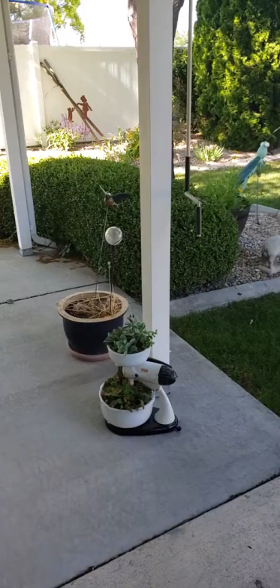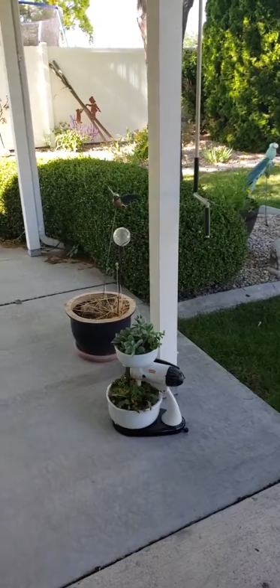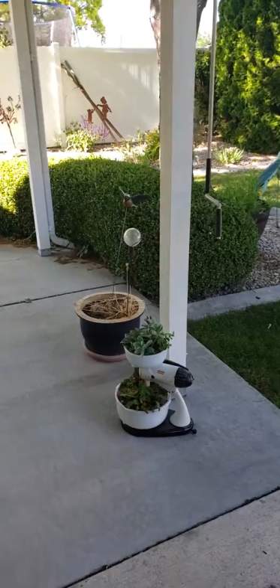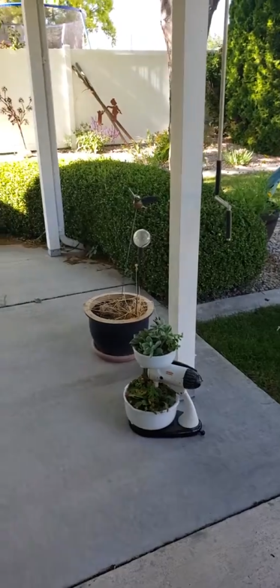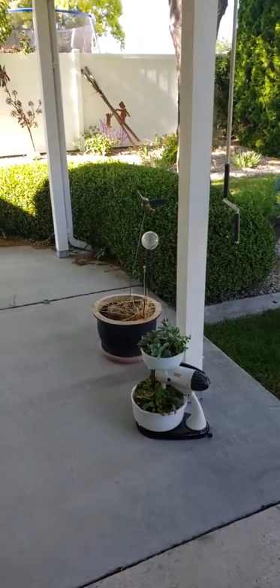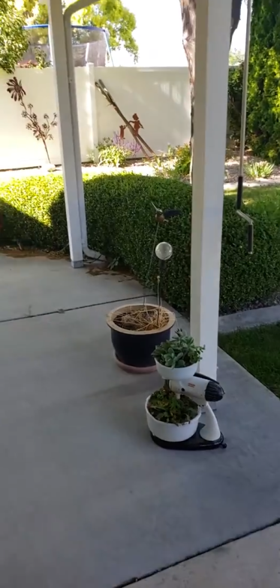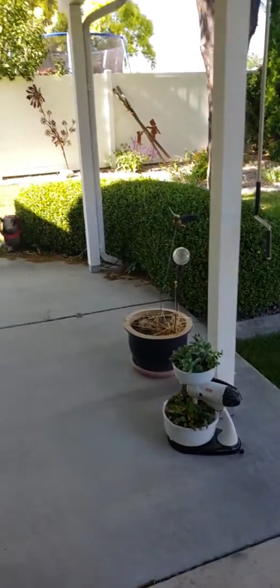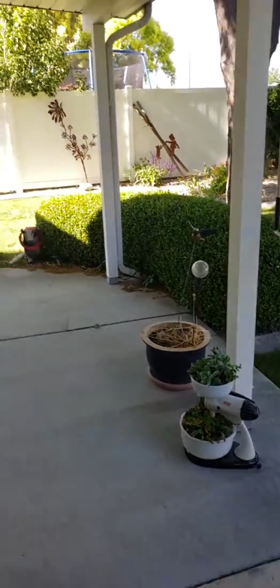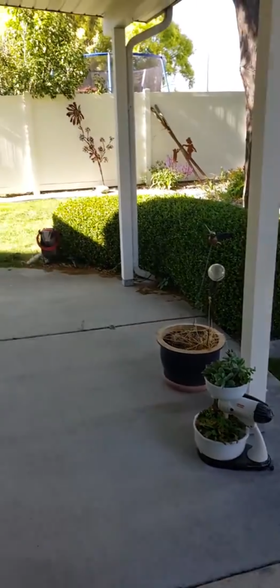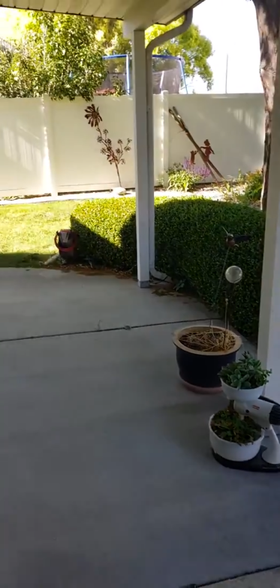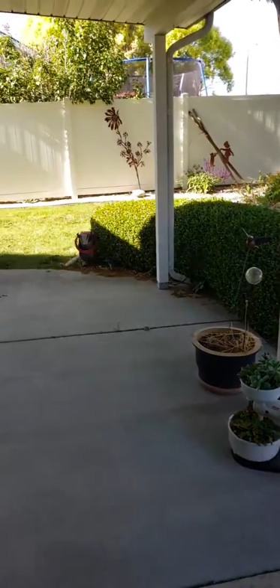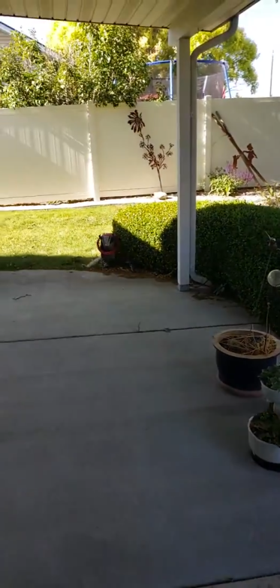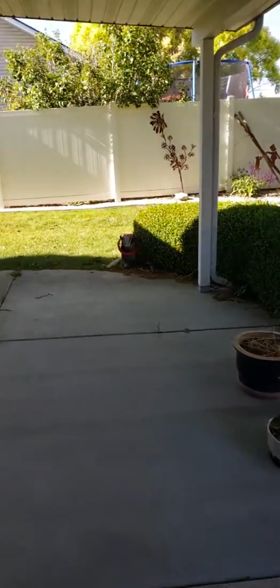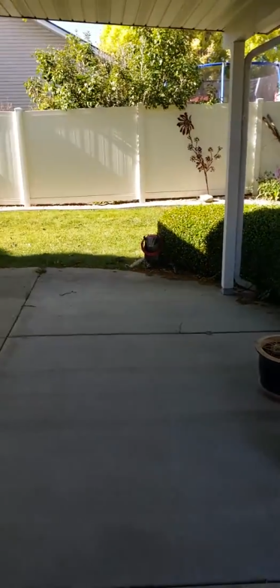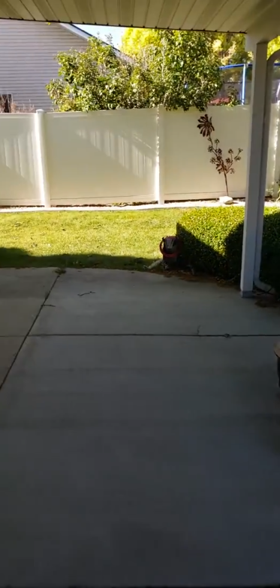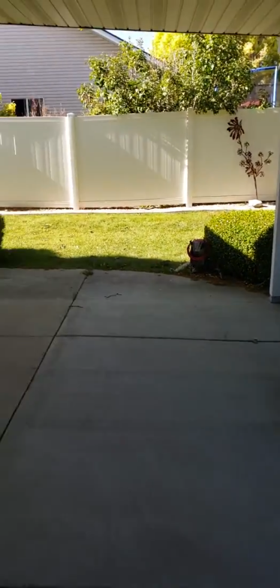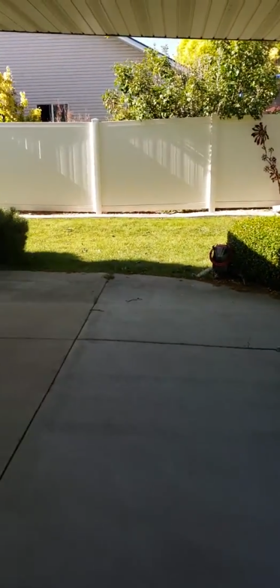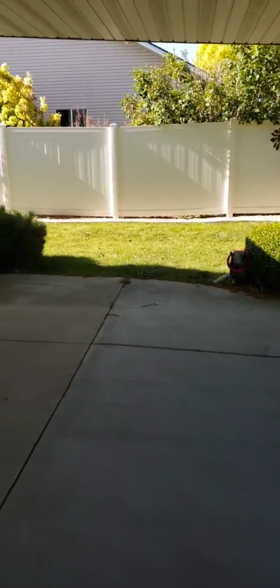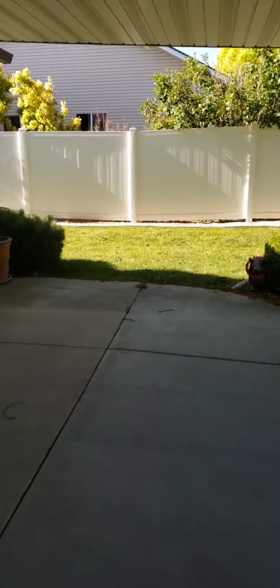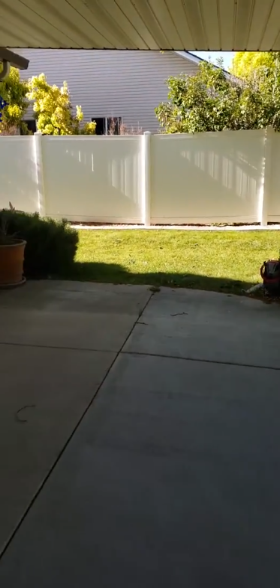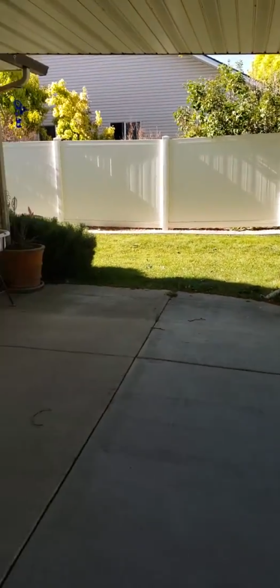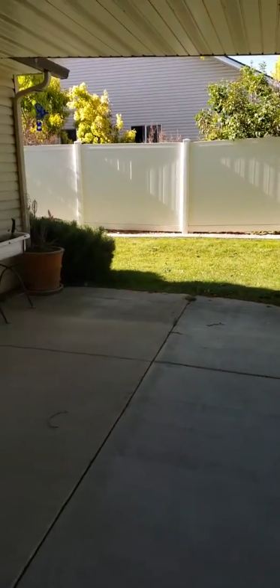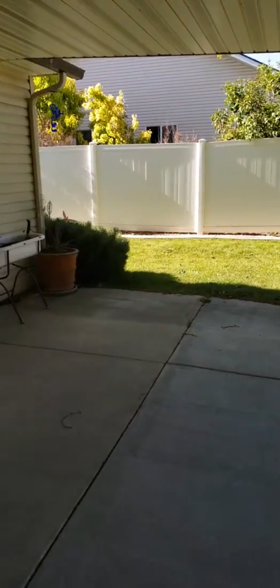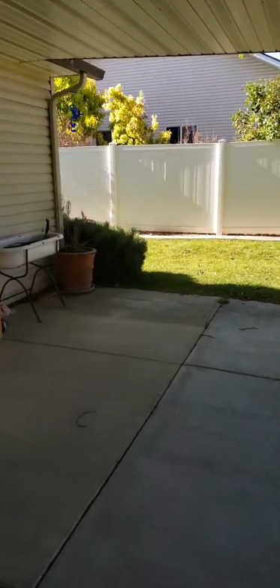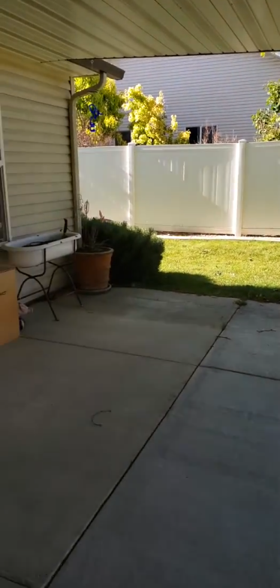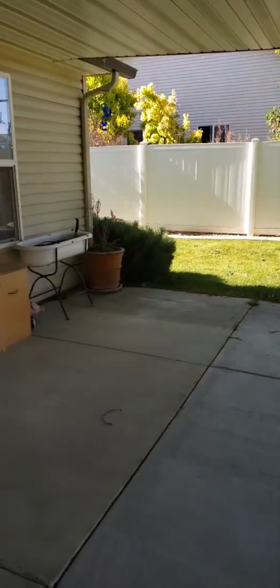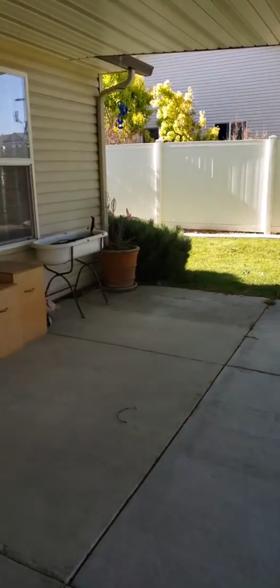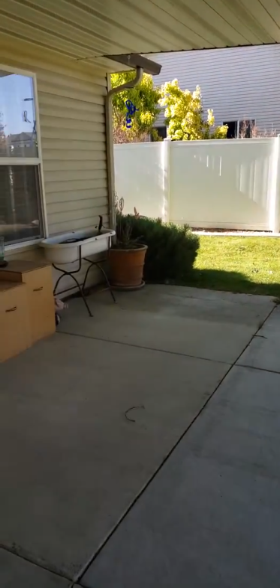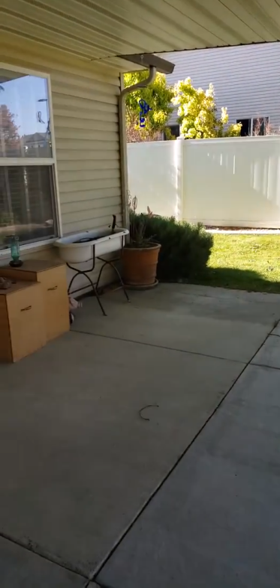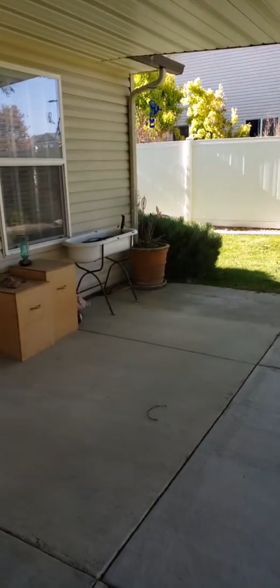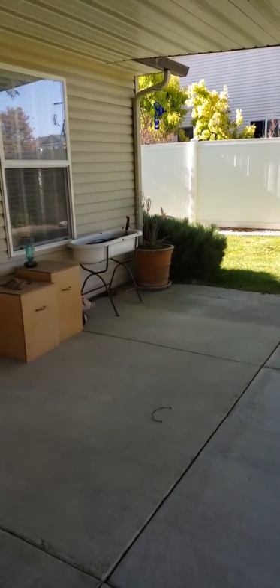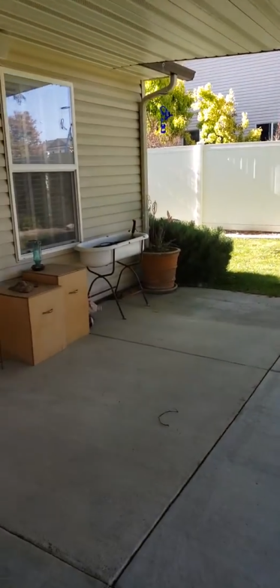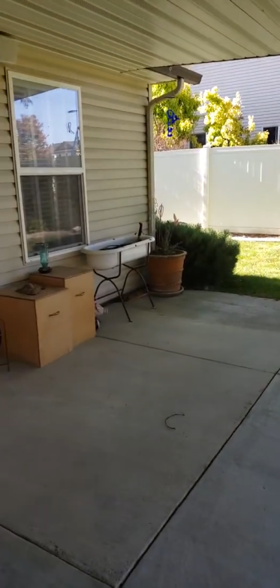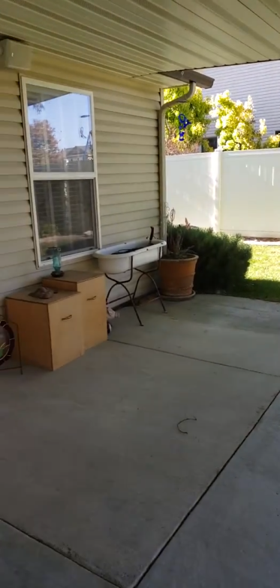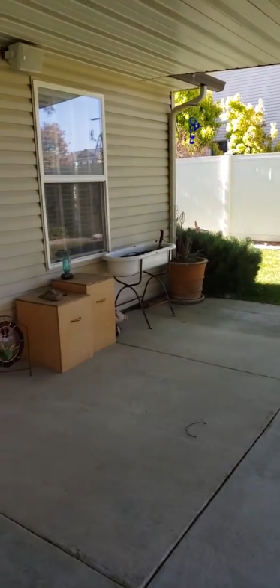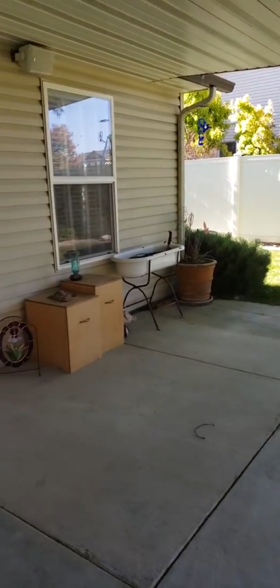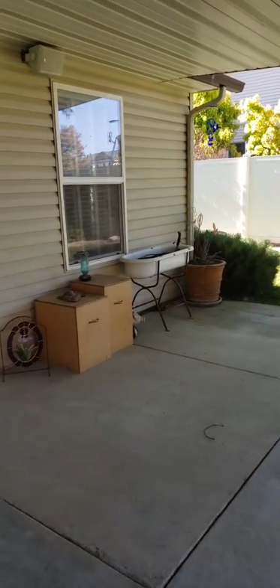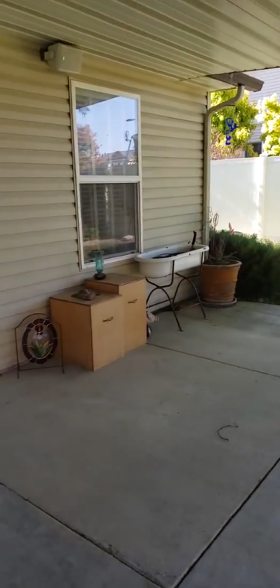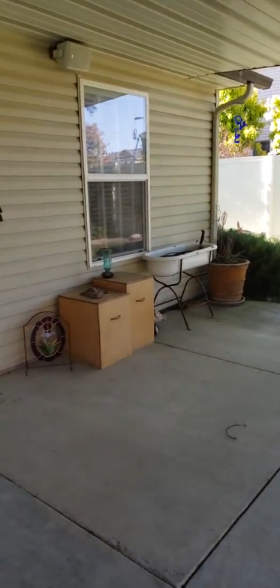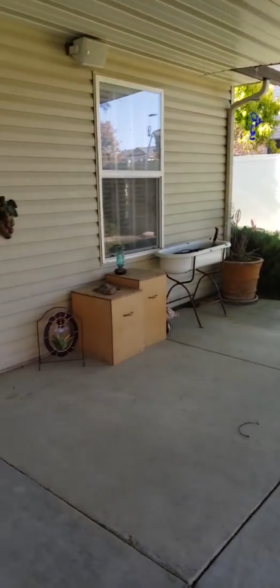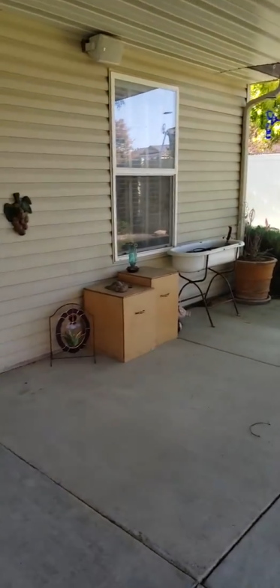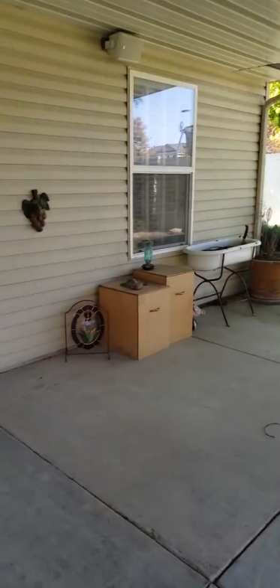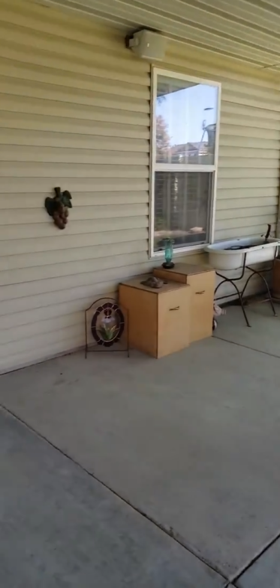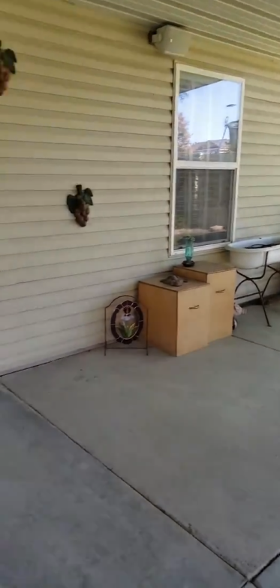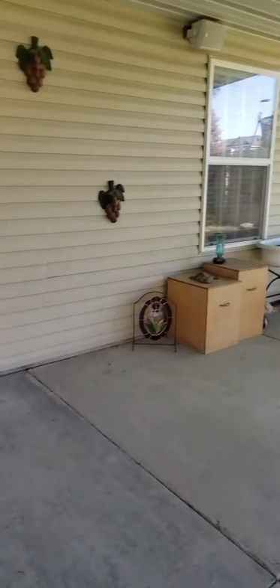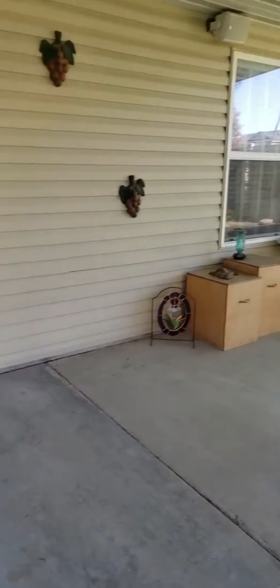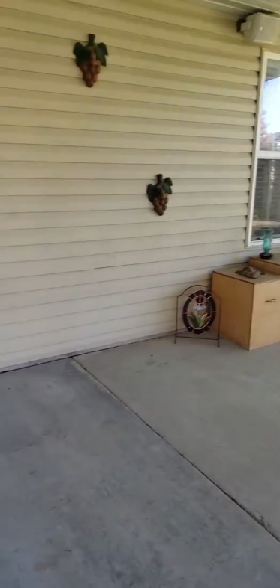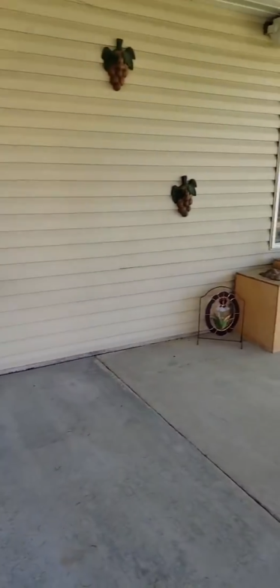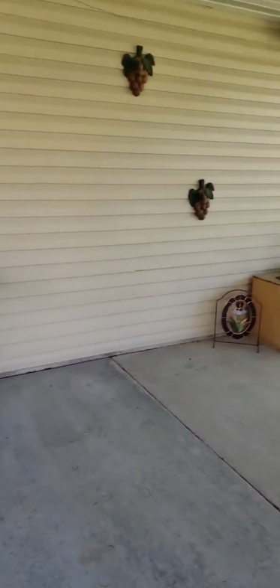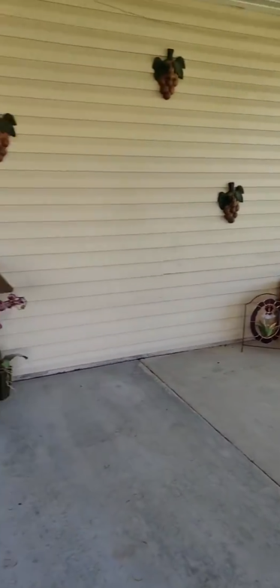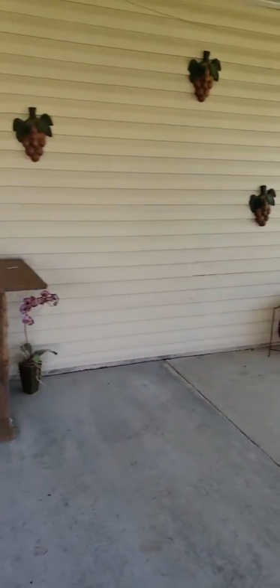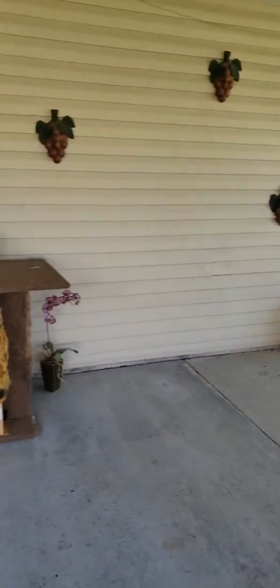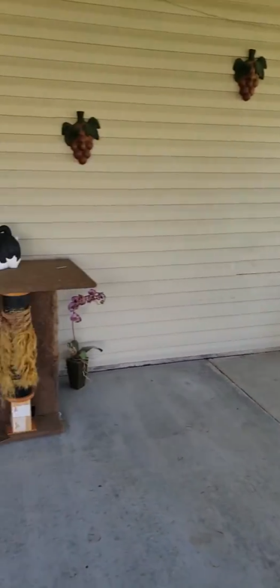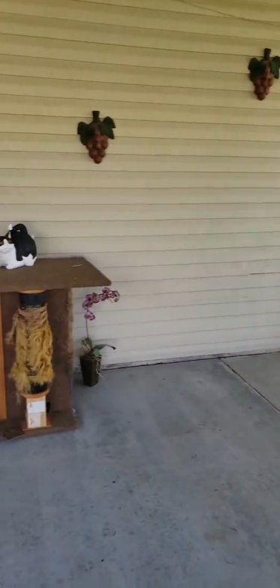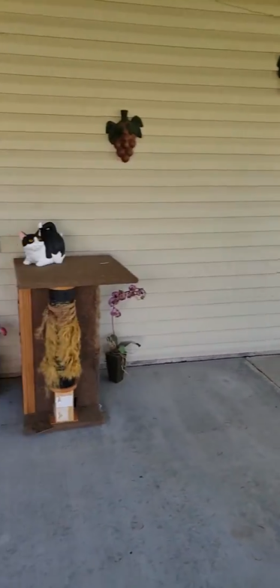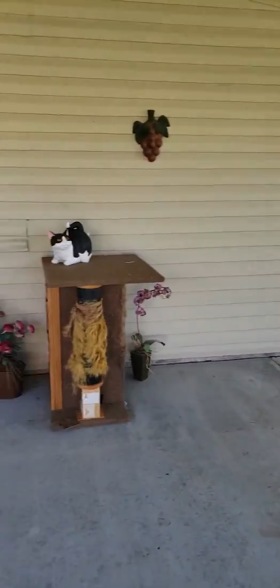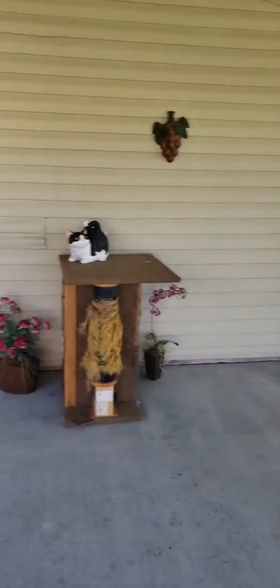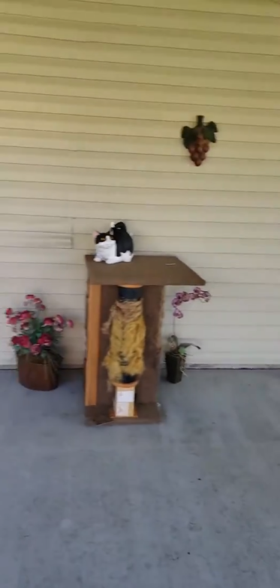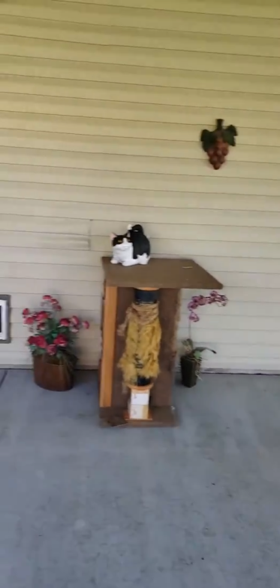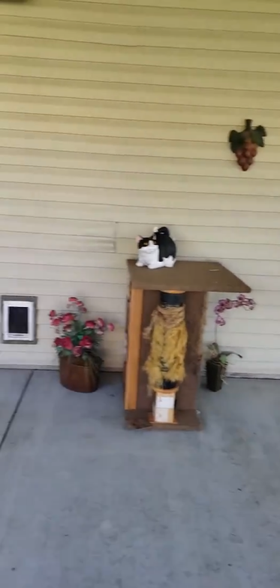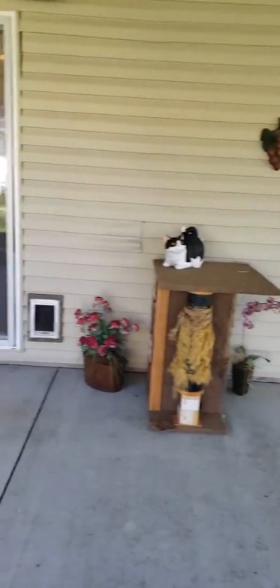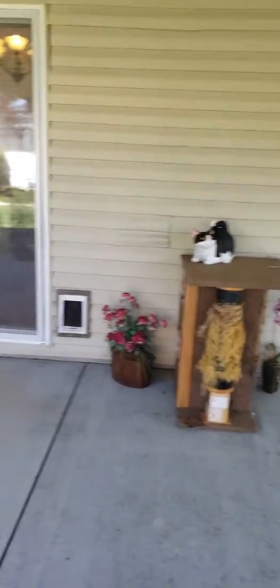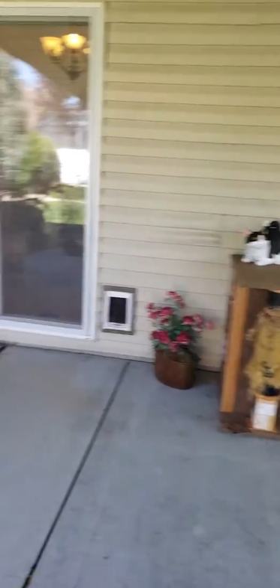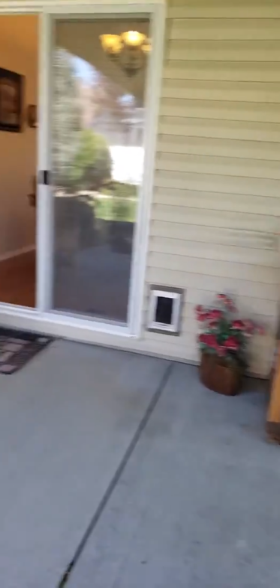Hello, this is Joe with the Idaho Auction Barn. We've got the contents of this home that we're going to be selling all for one bid.